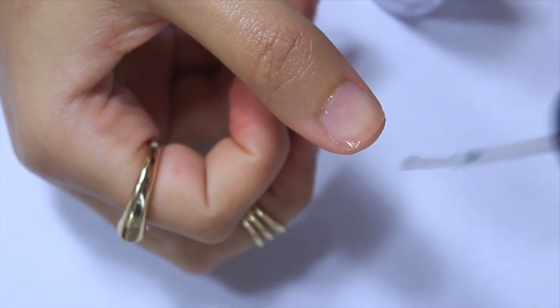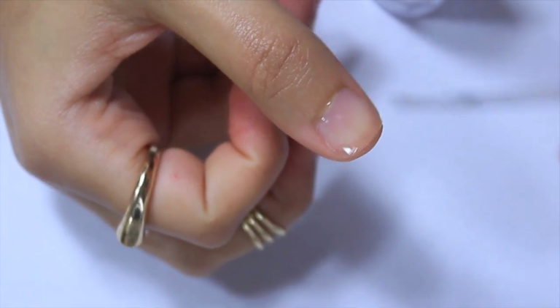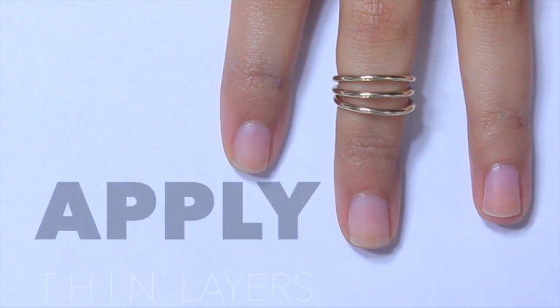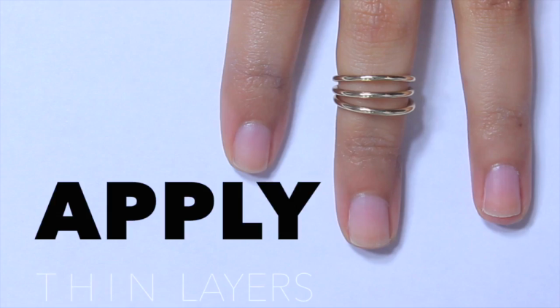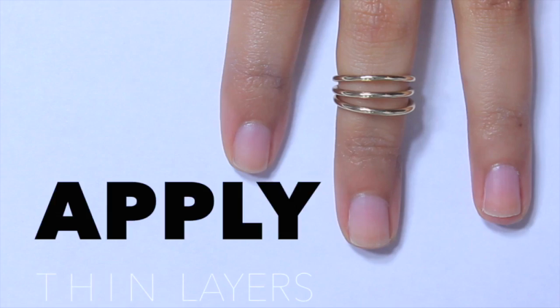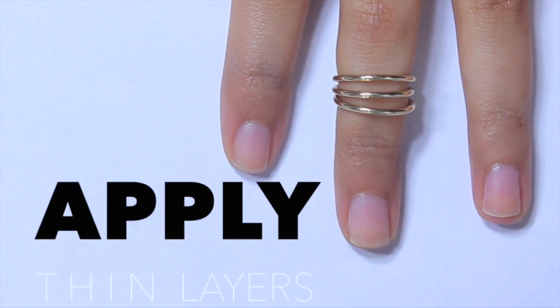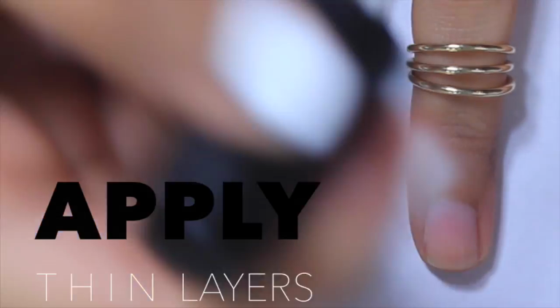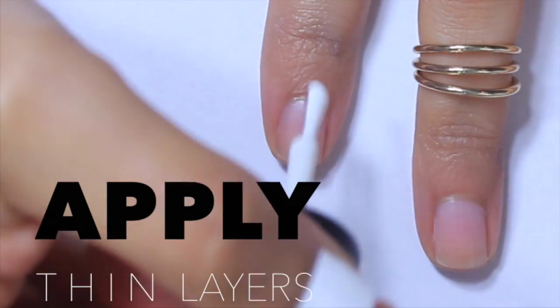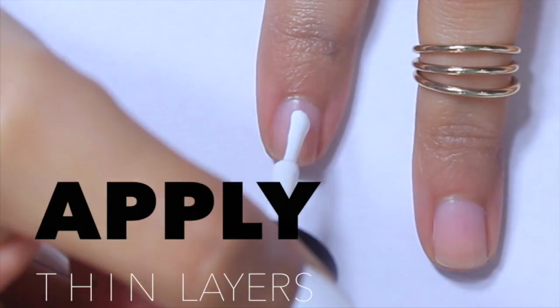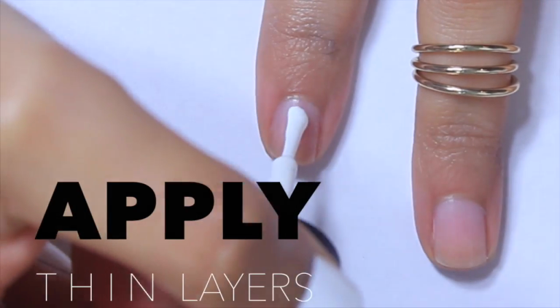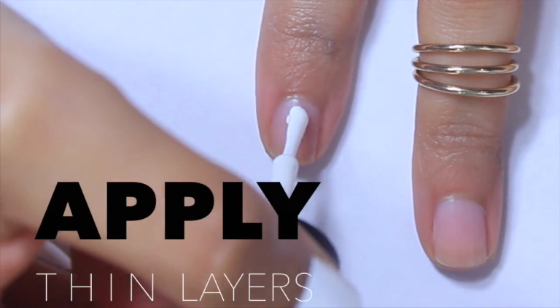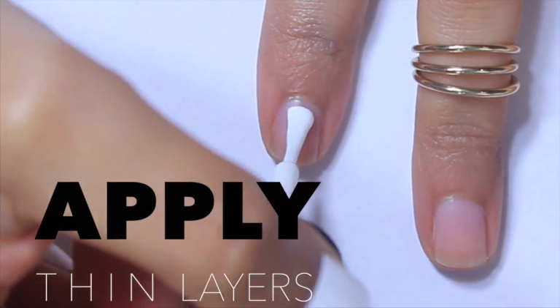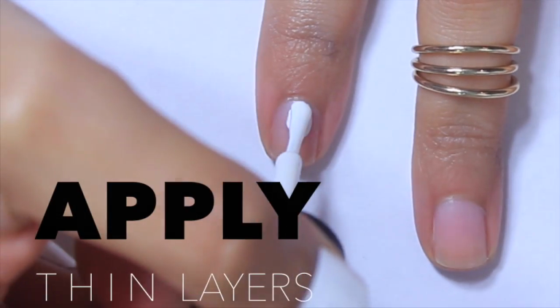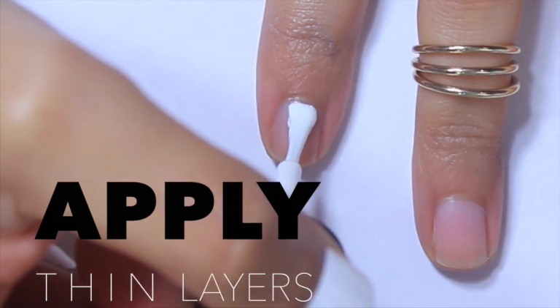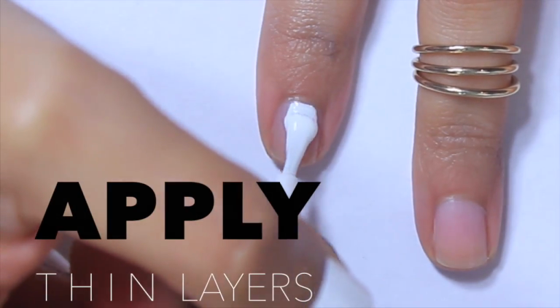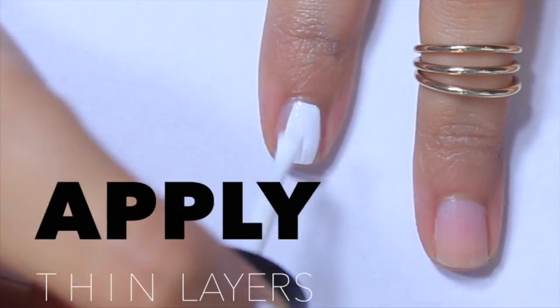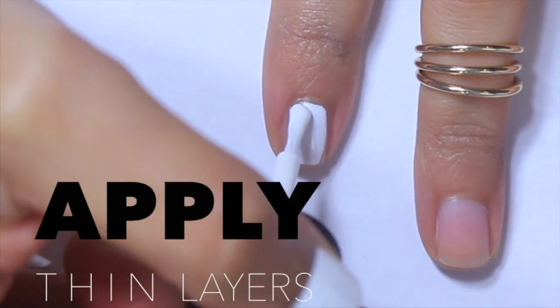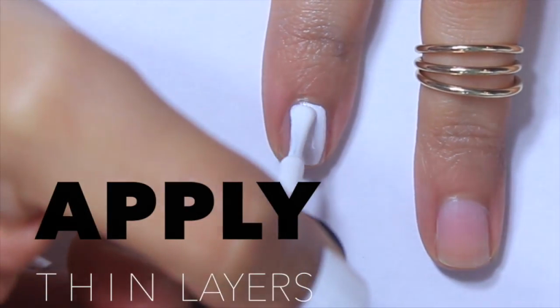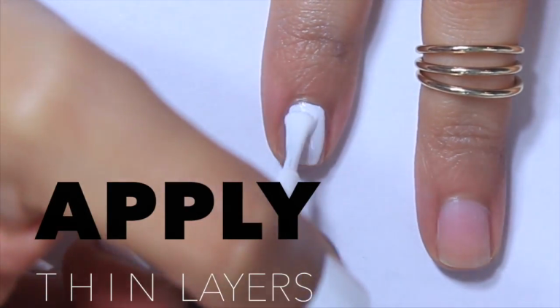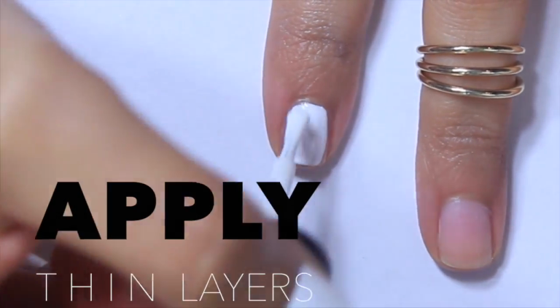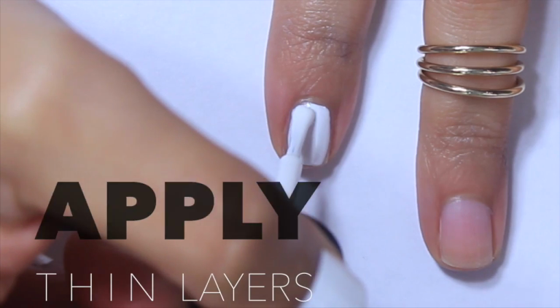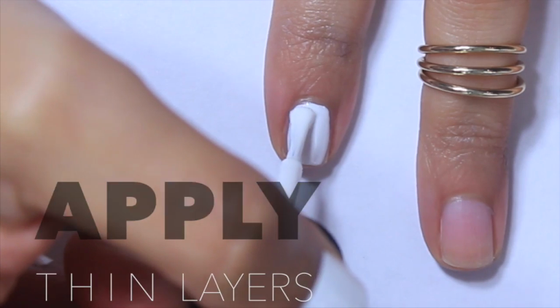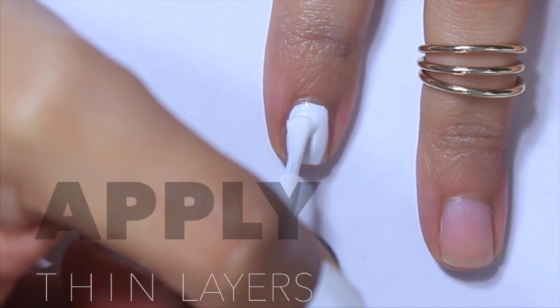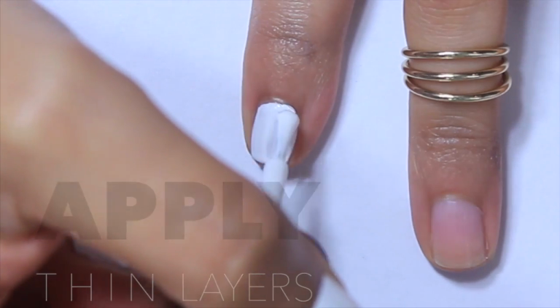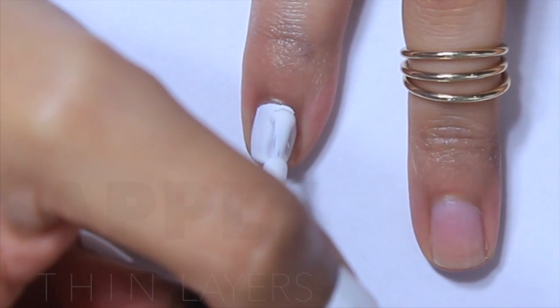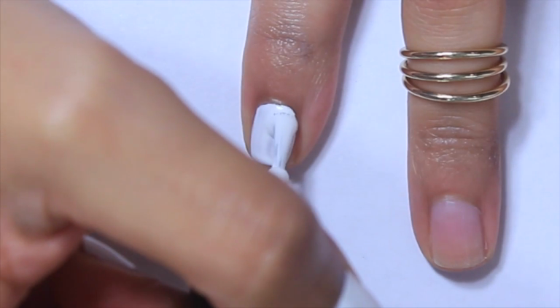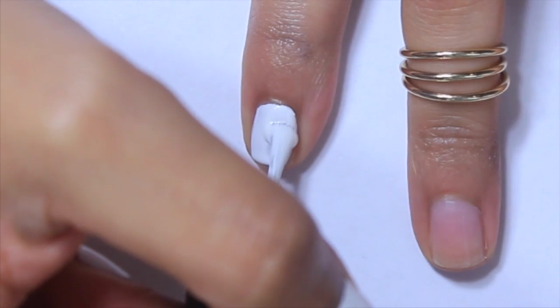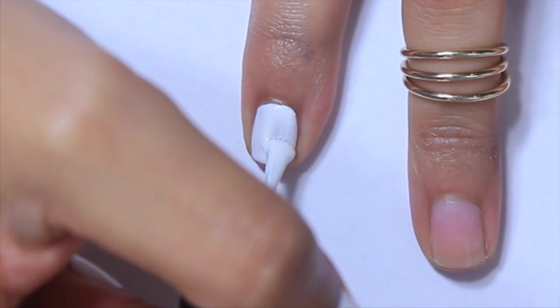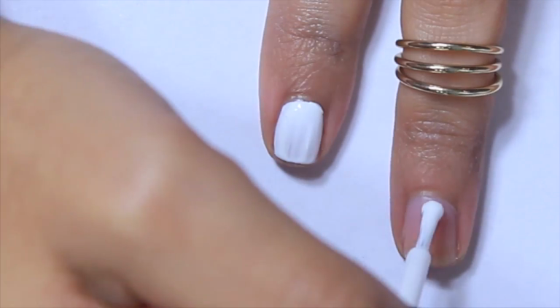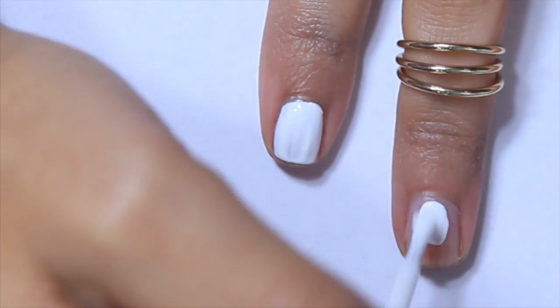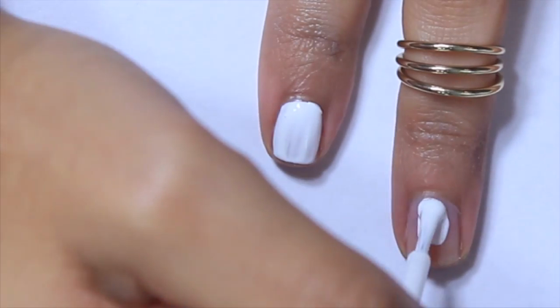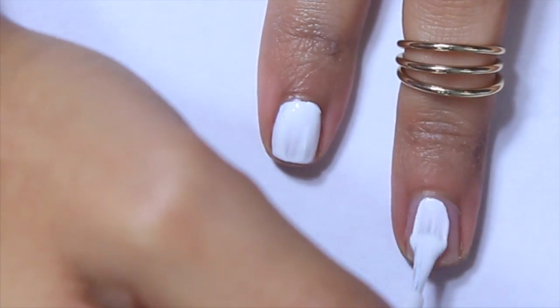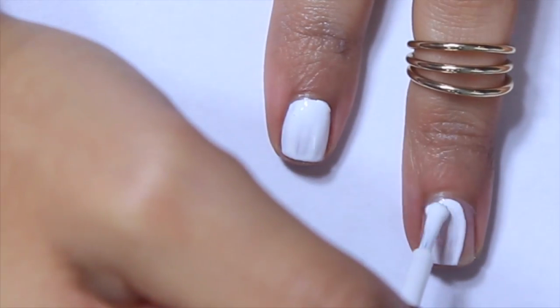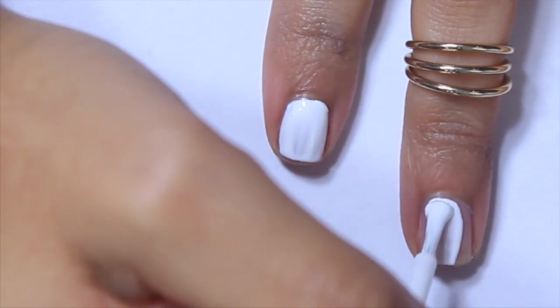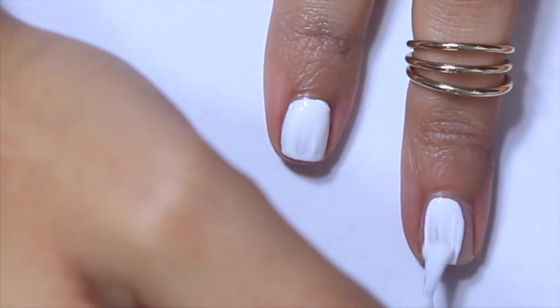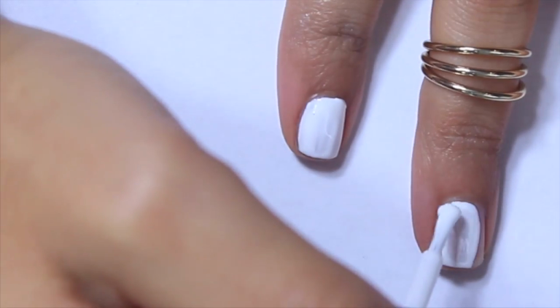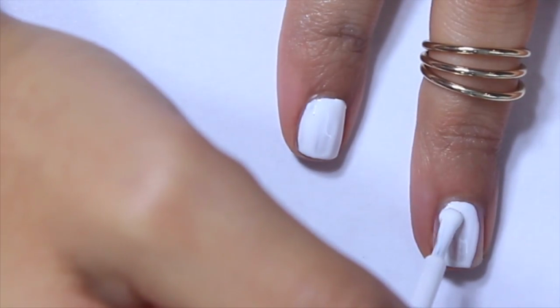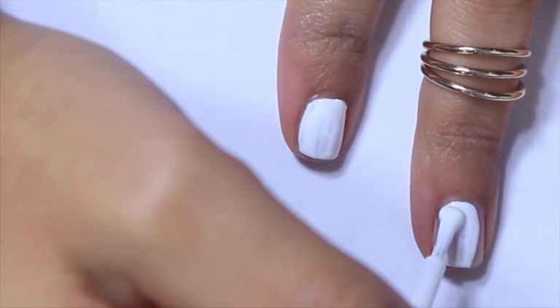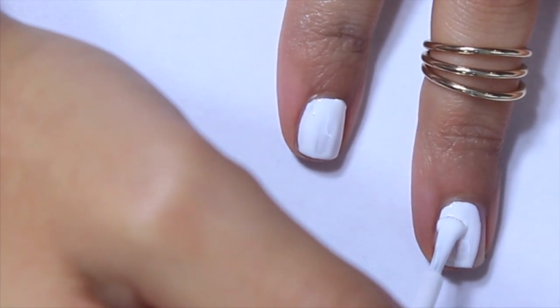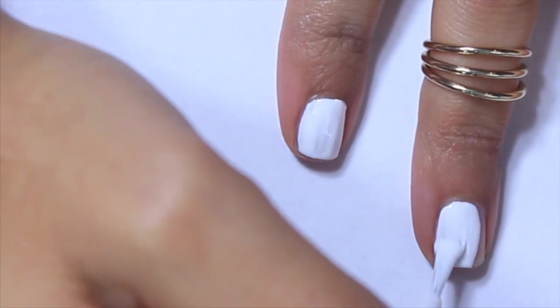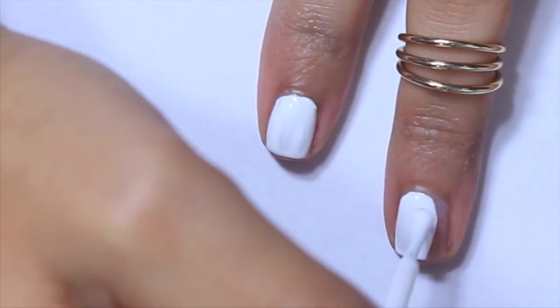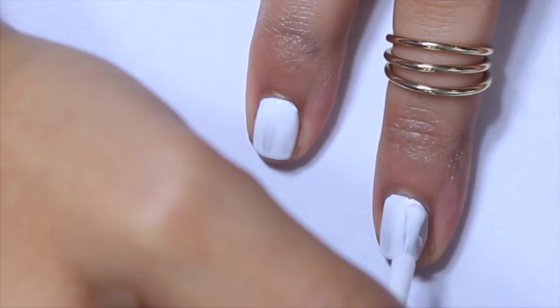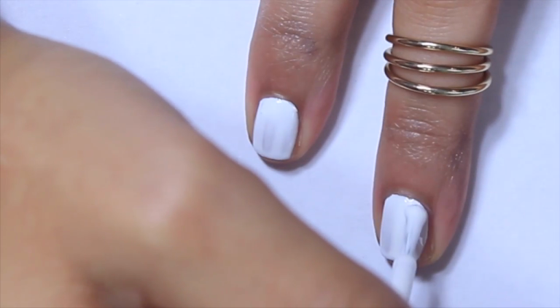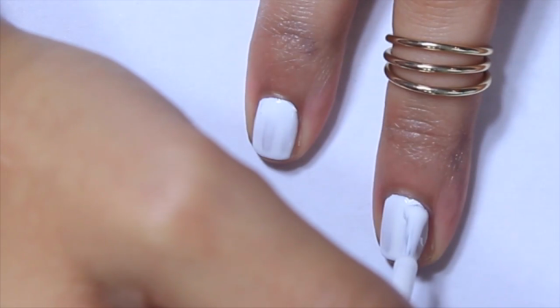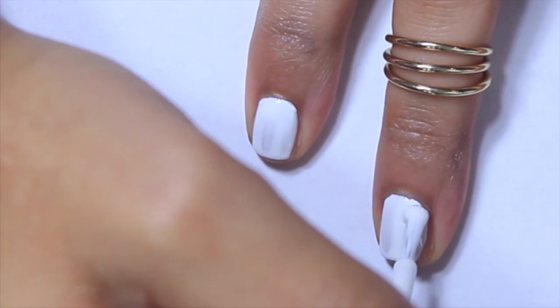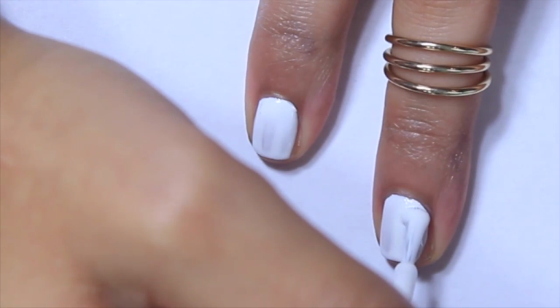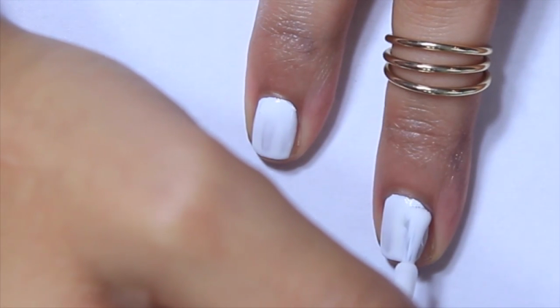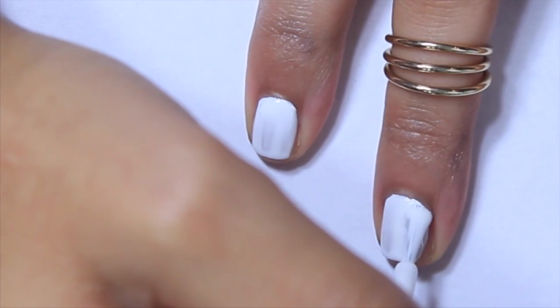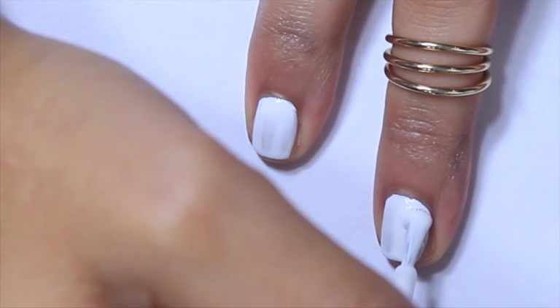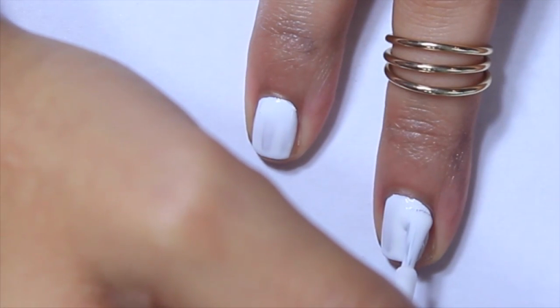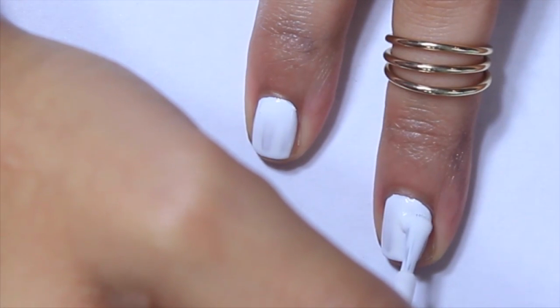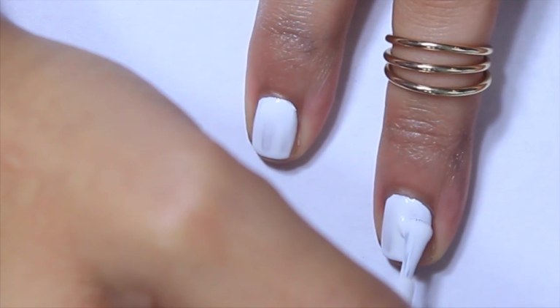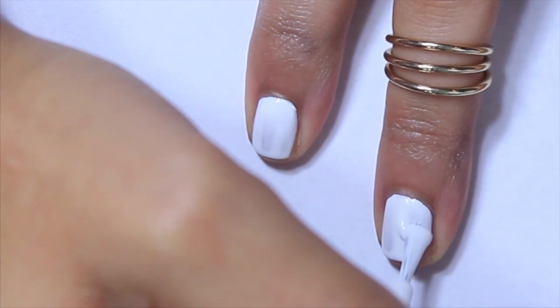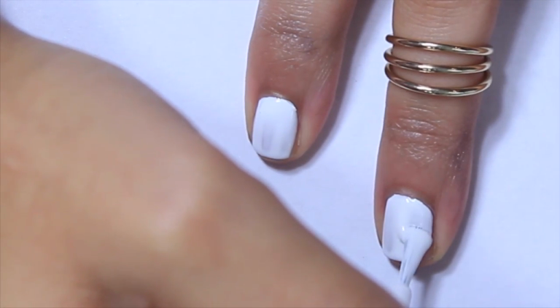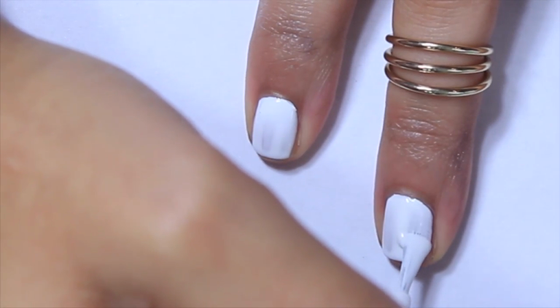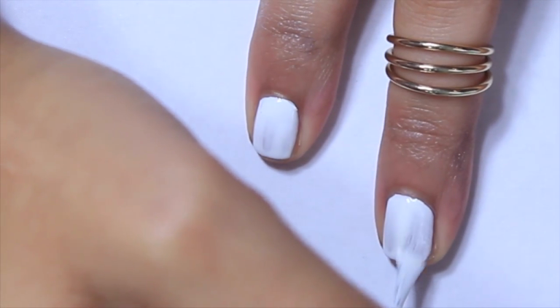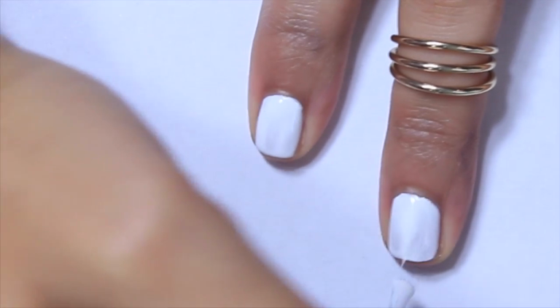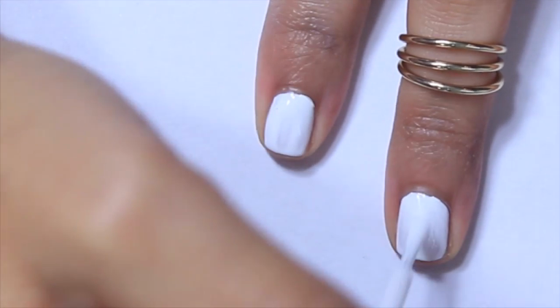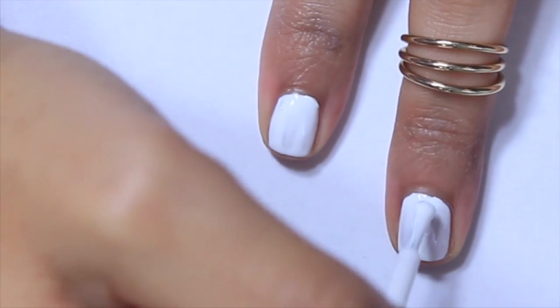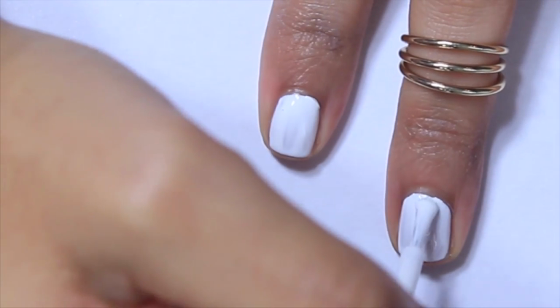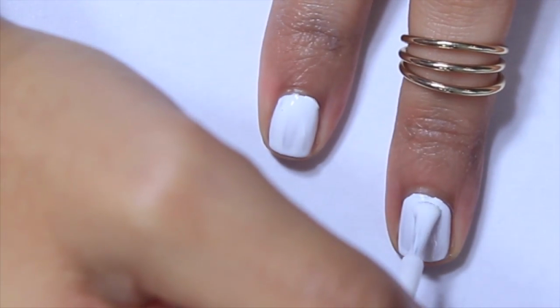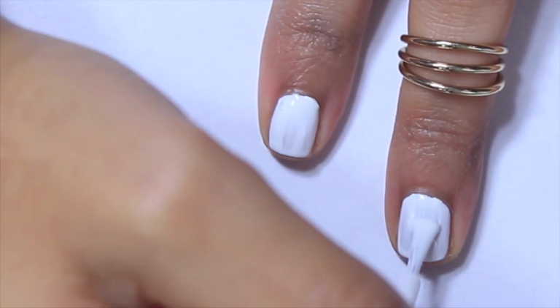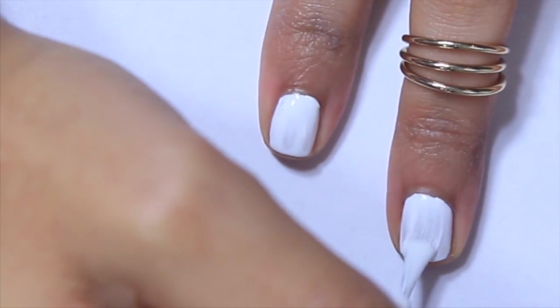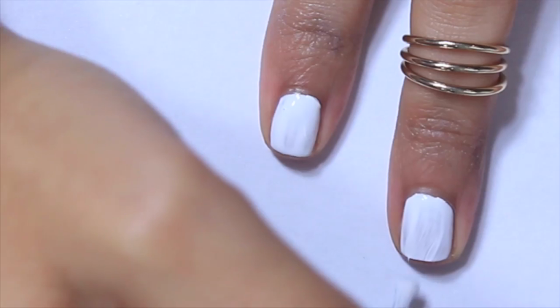Now the trick to this look is applying super thin coats as possible. This particular polish came off a little streaky, so I ended up doing two coats, unfortunately.